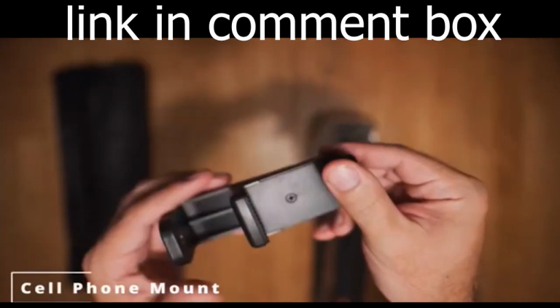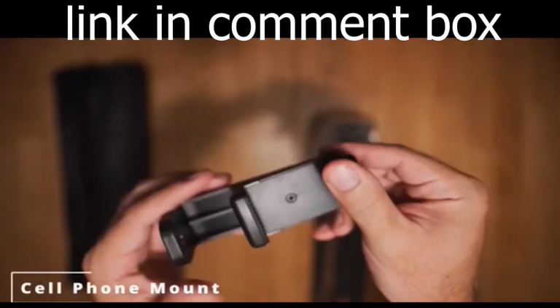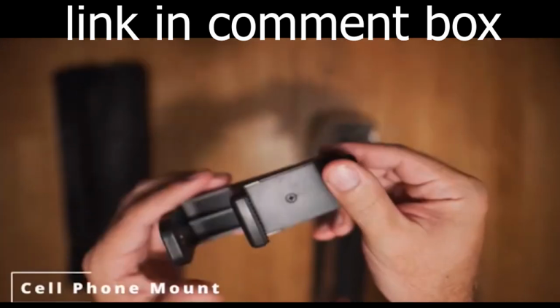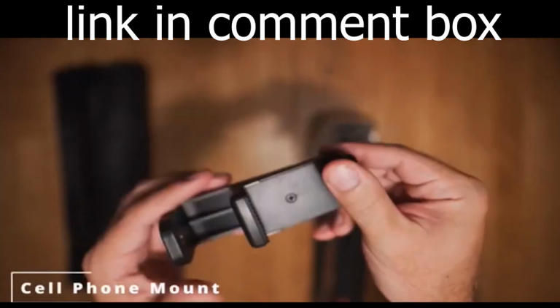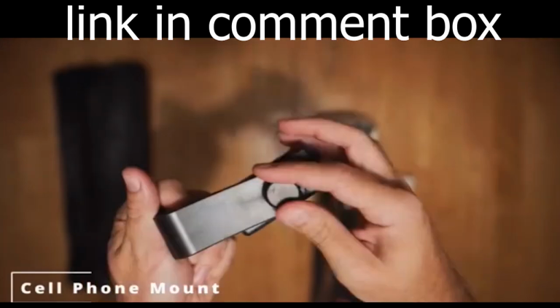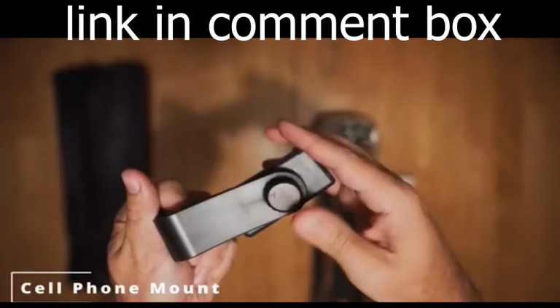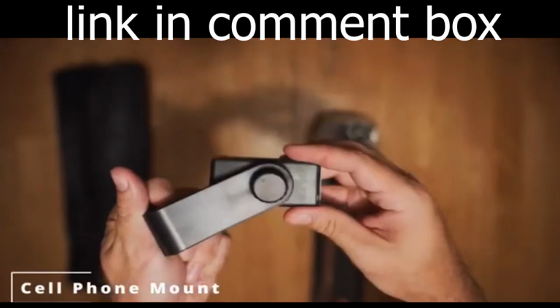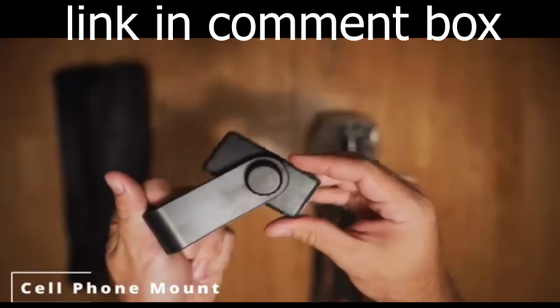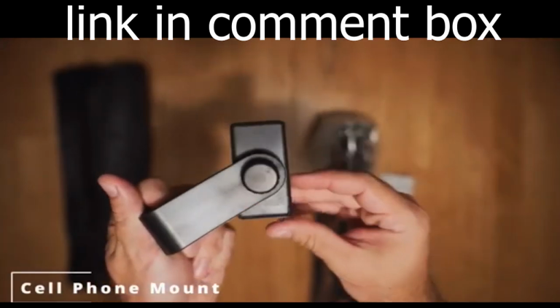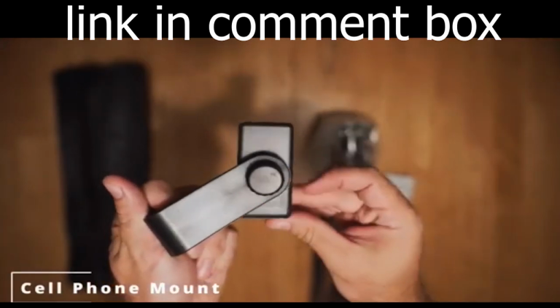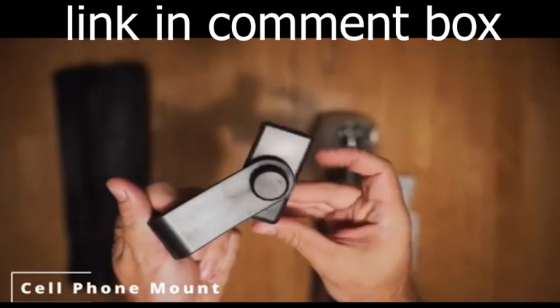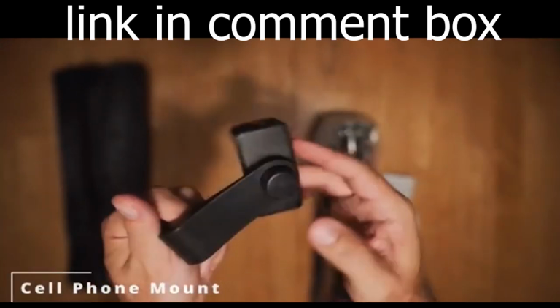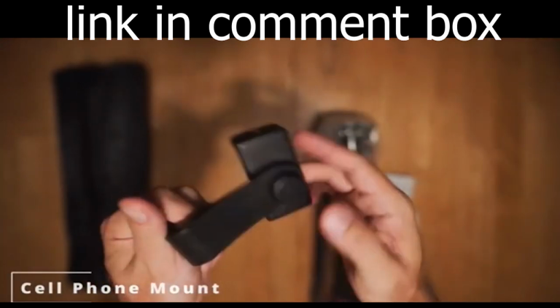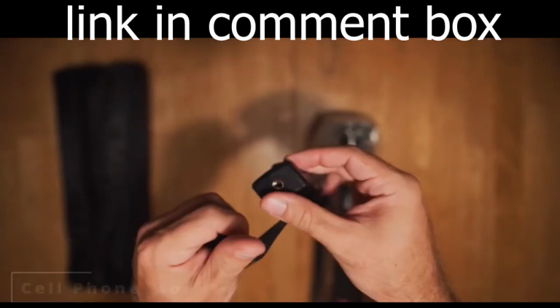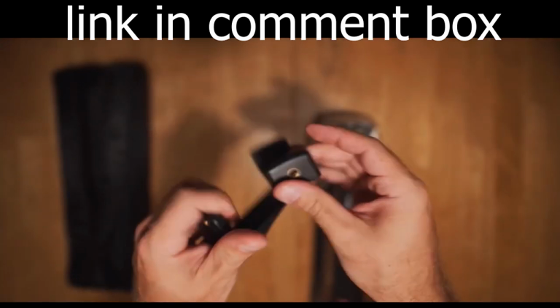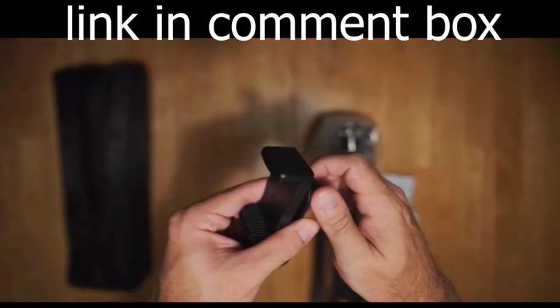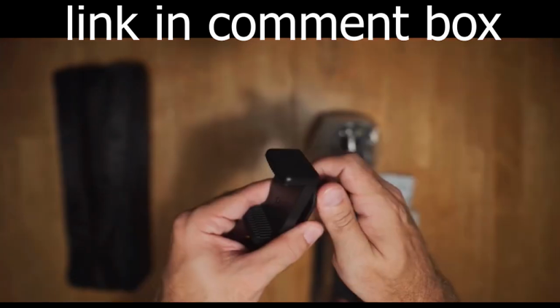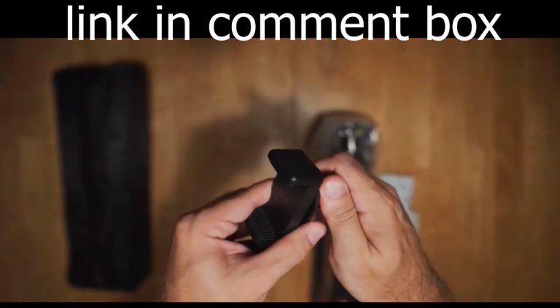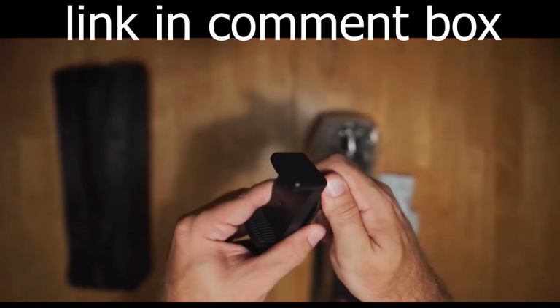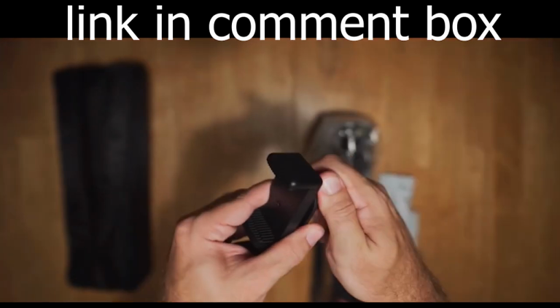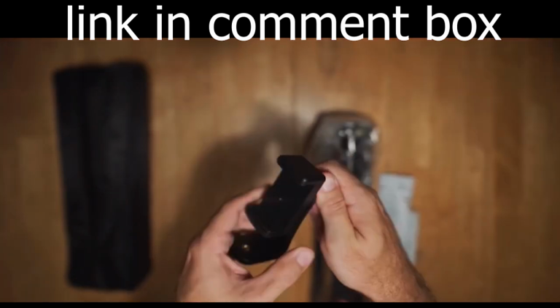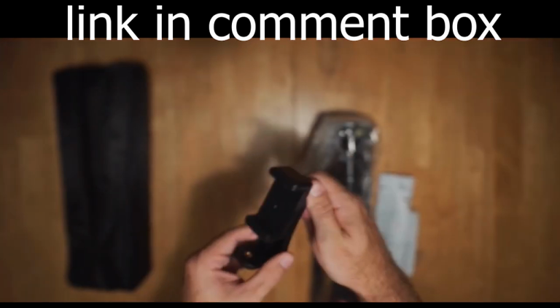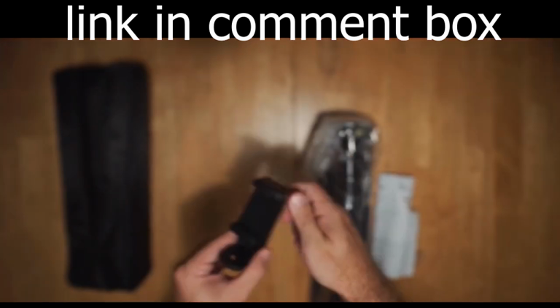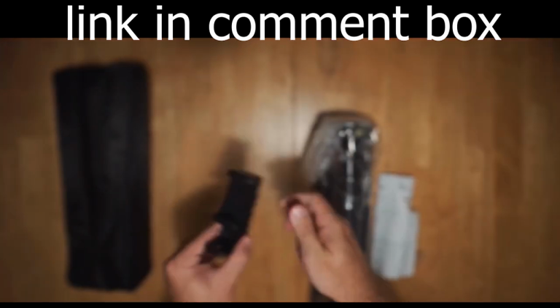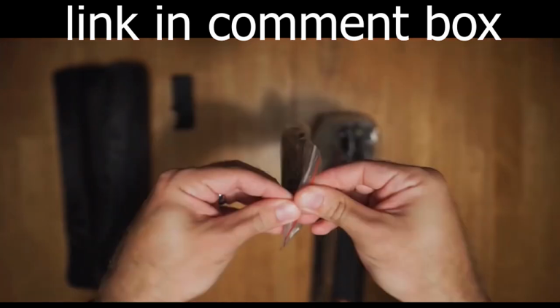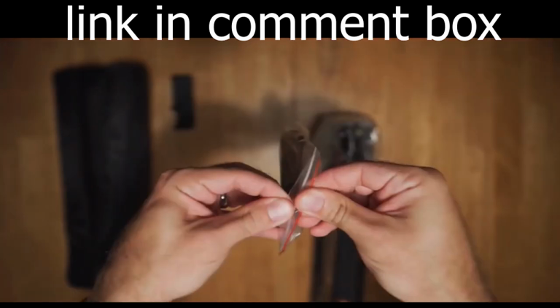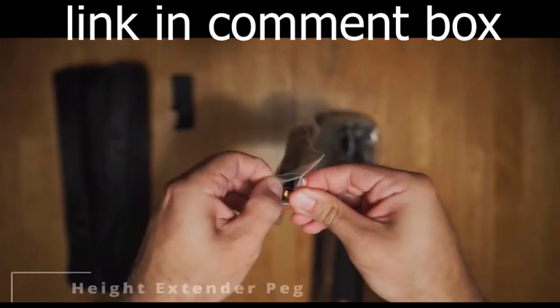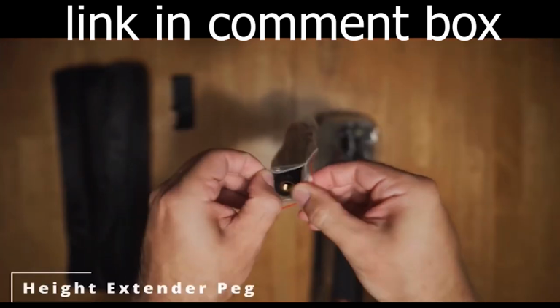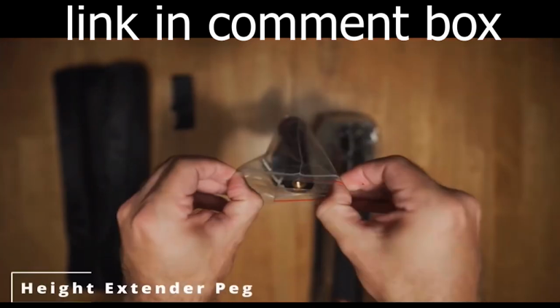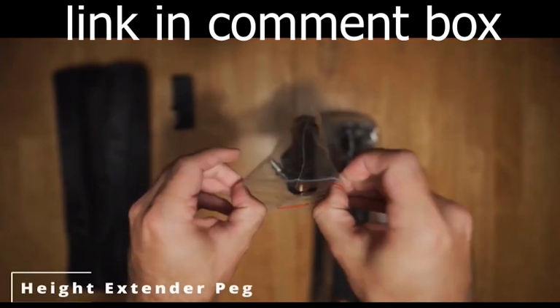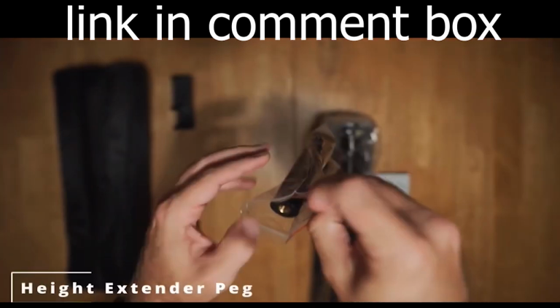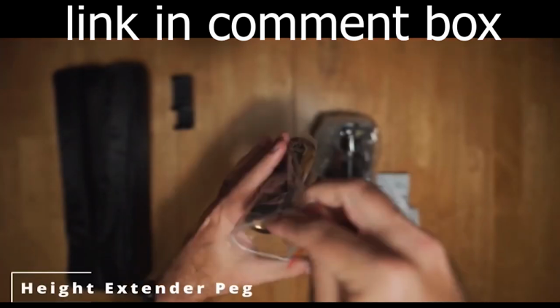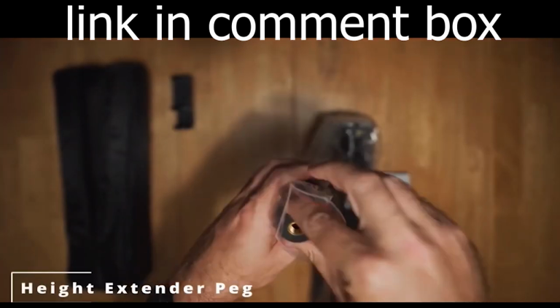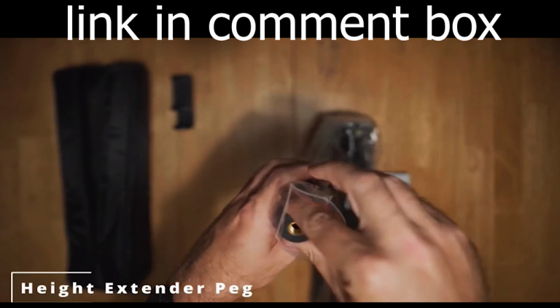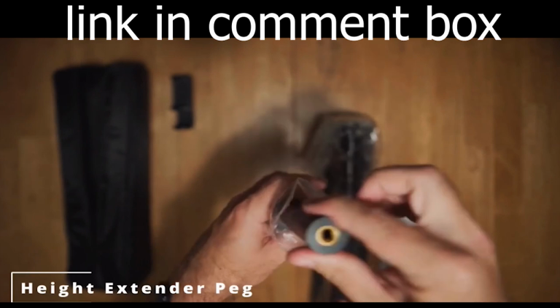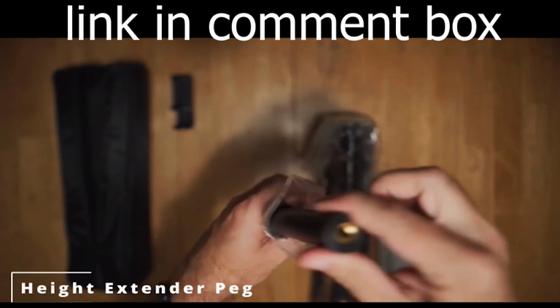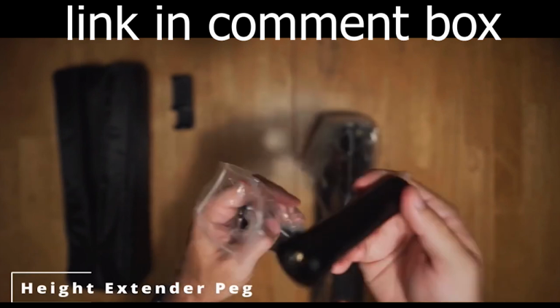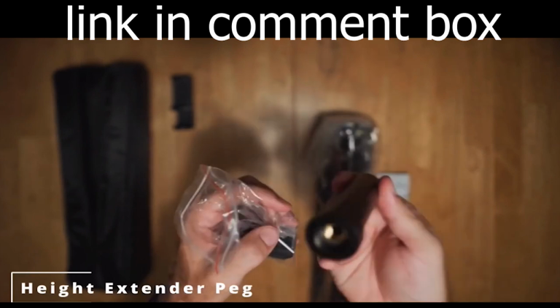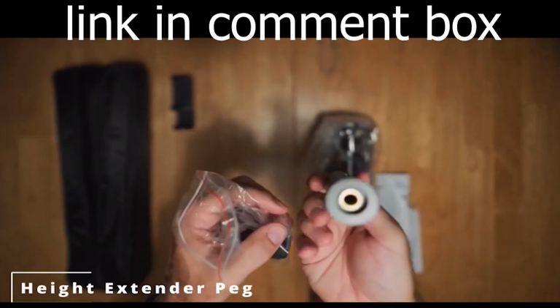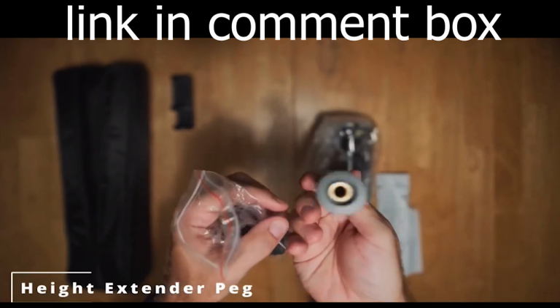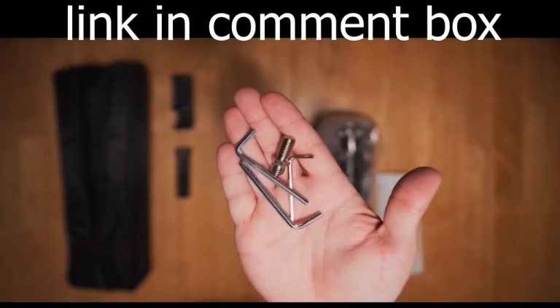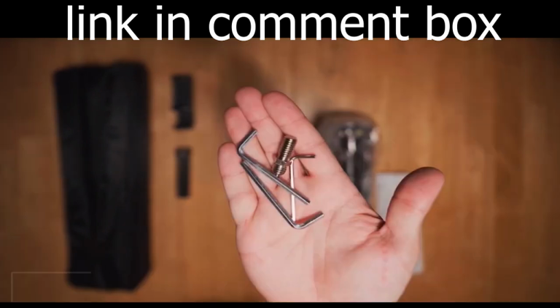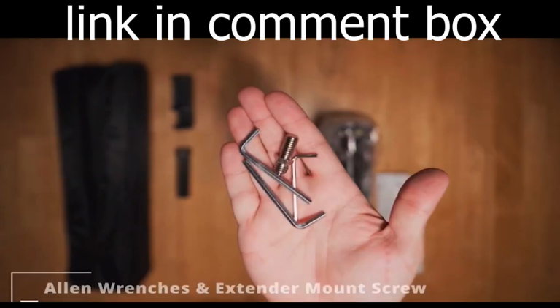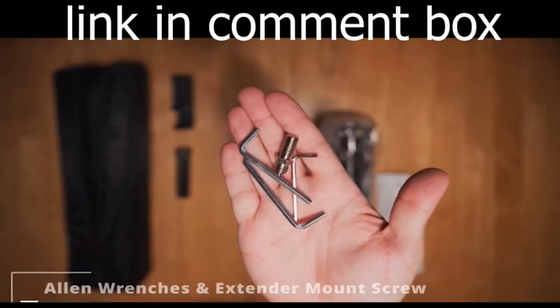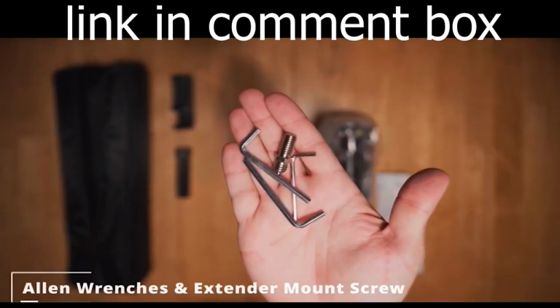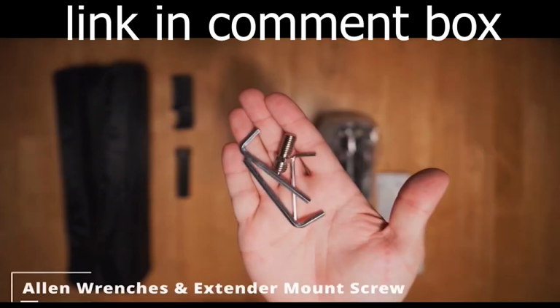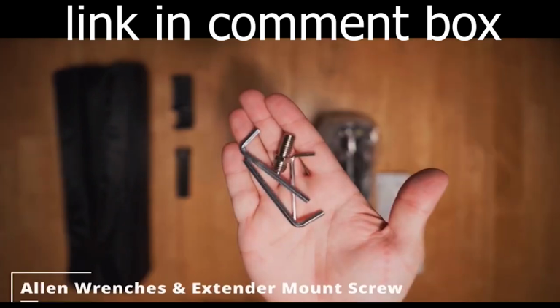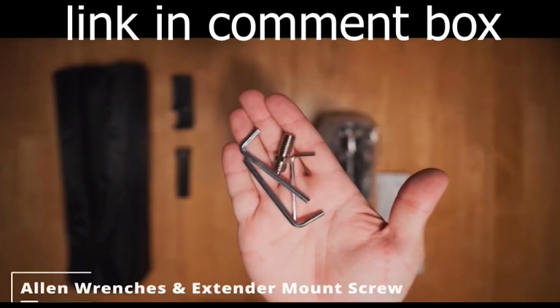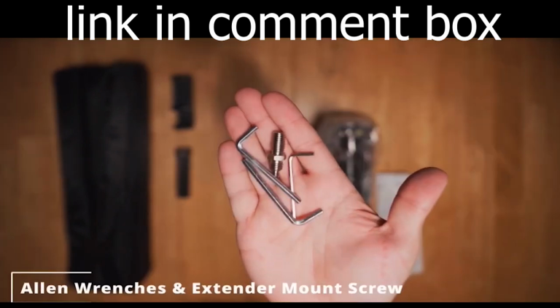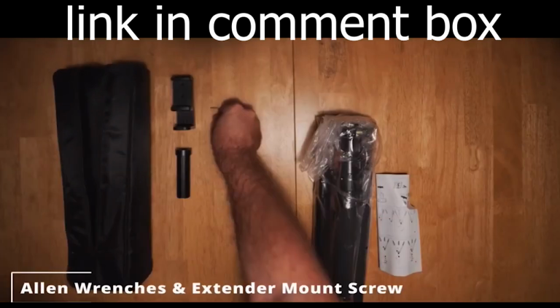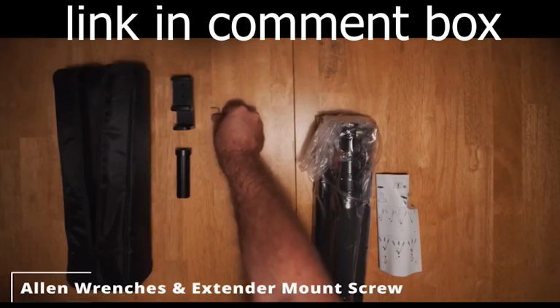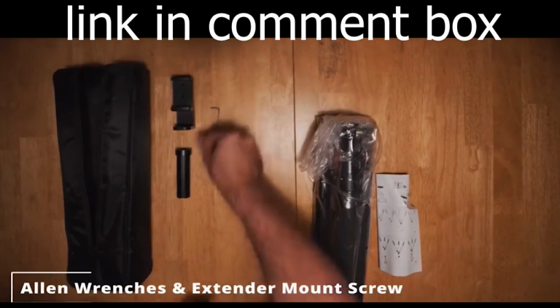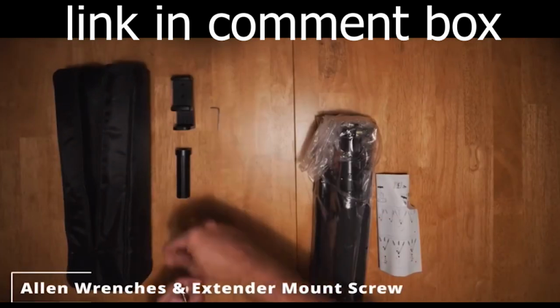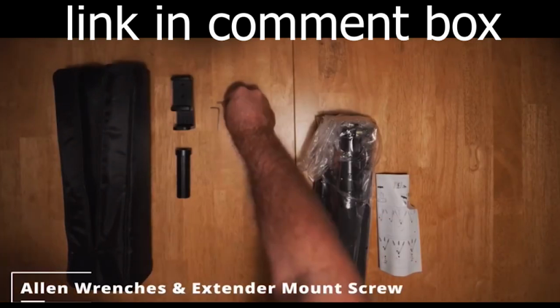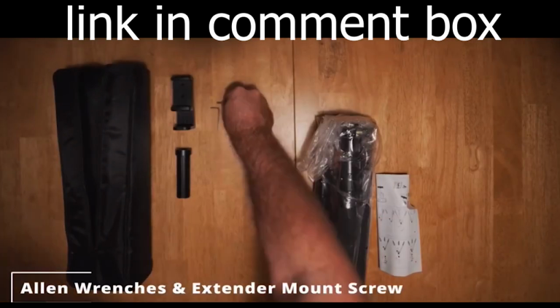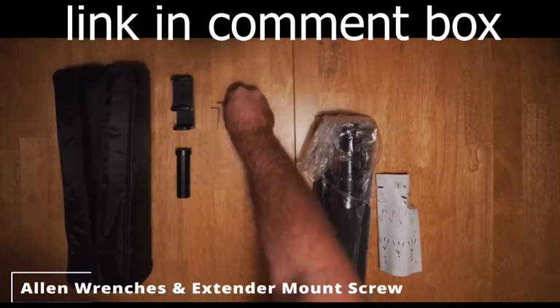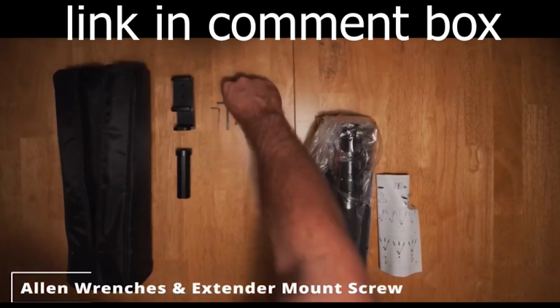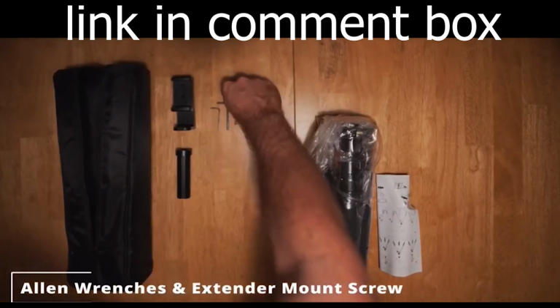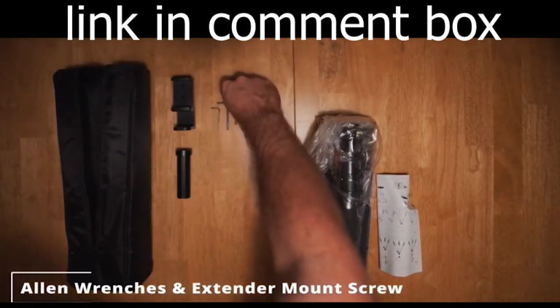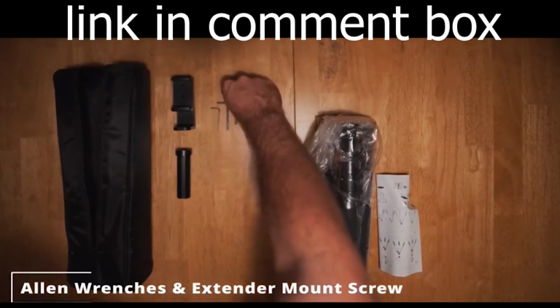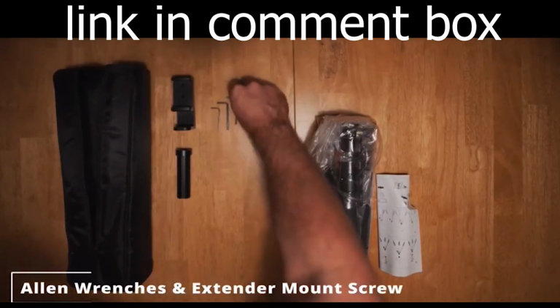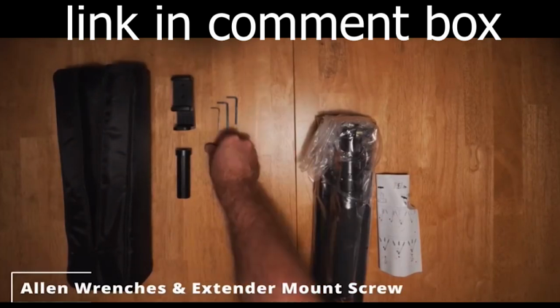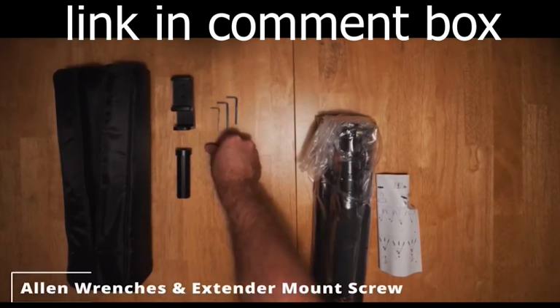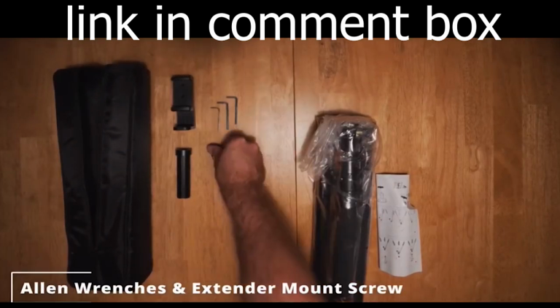Thanks to thickened leg tubes, rubber feet, and metal spikes, this tripod is incredibly robust.